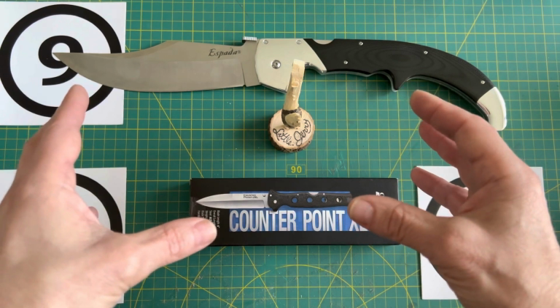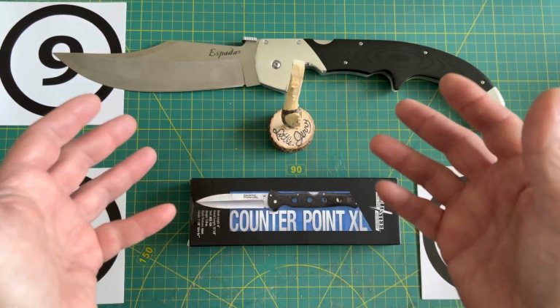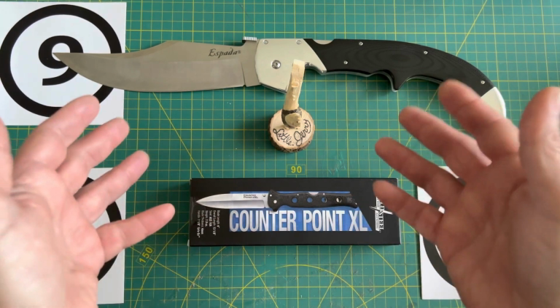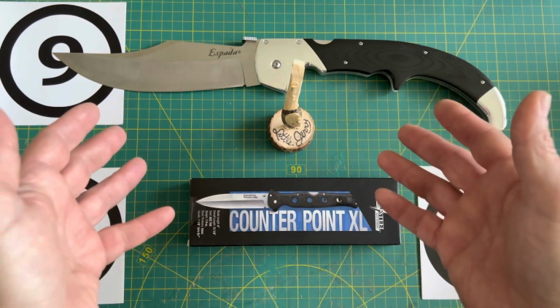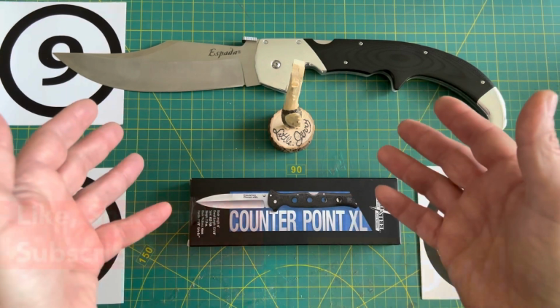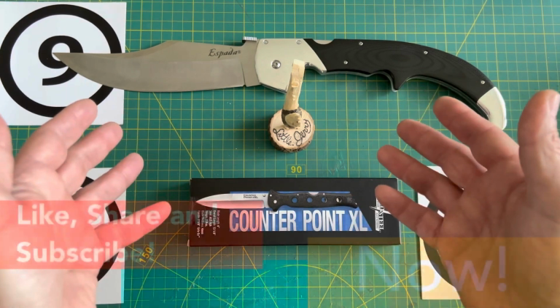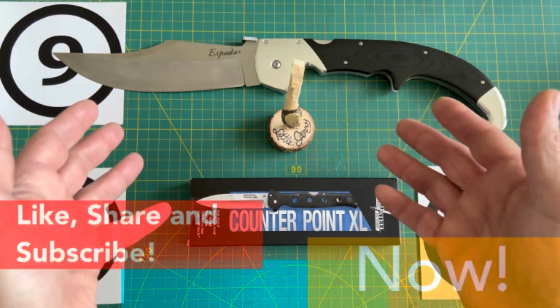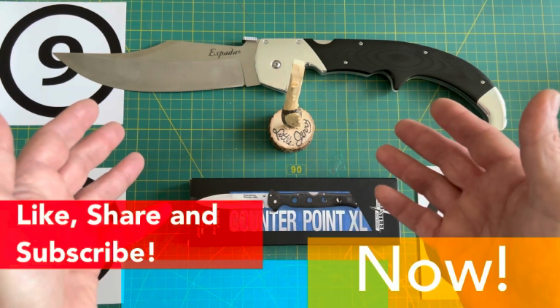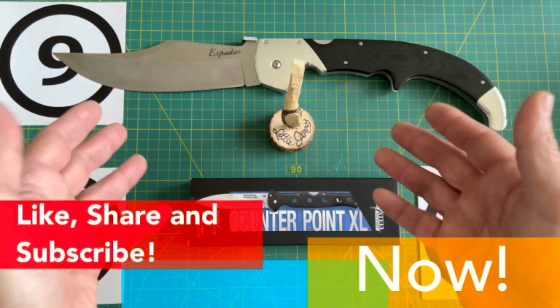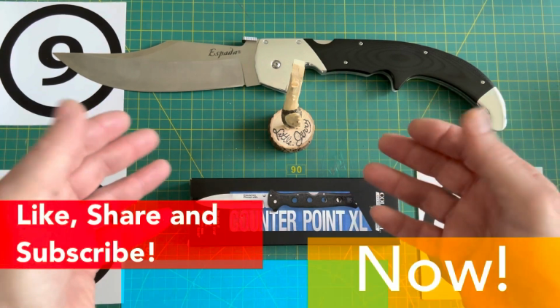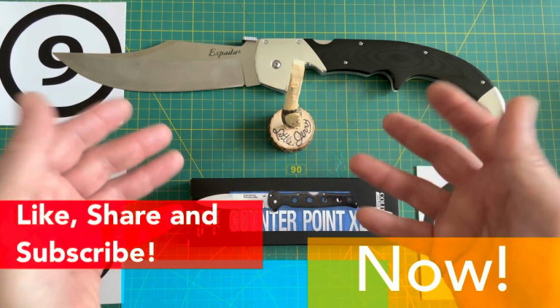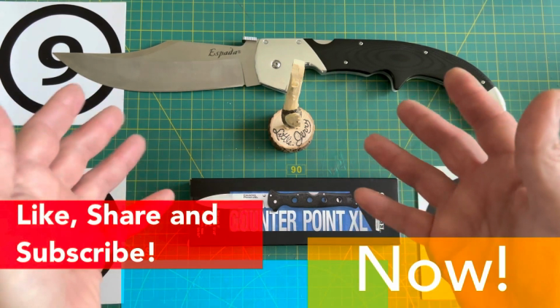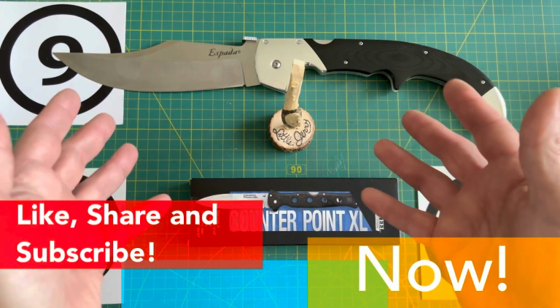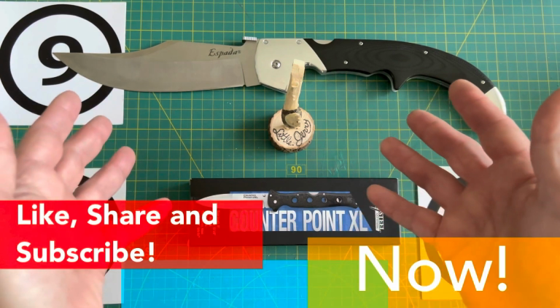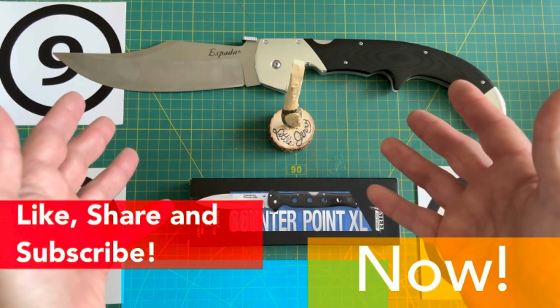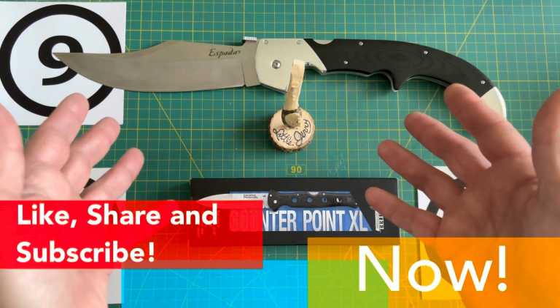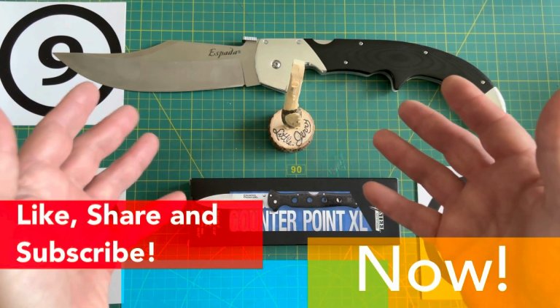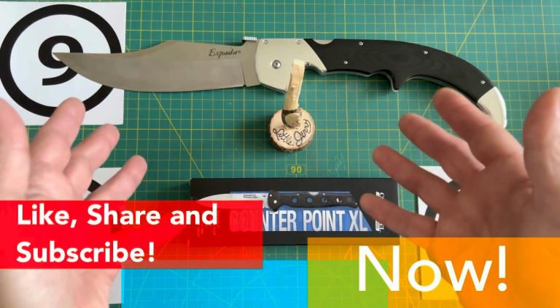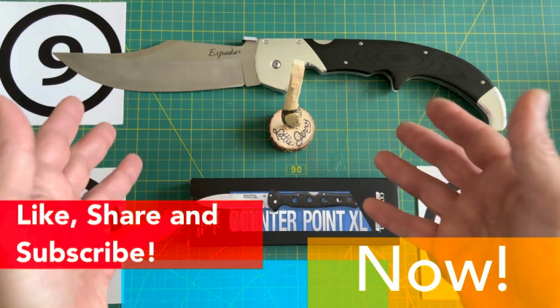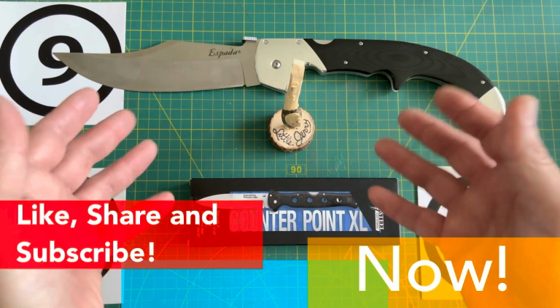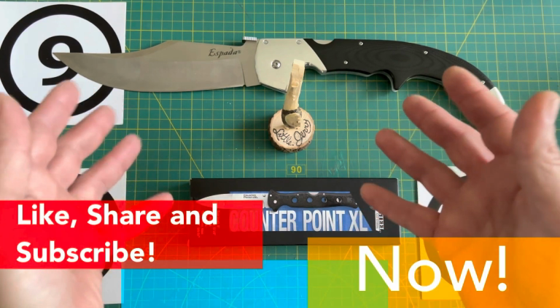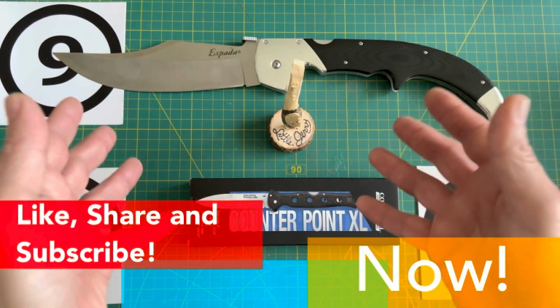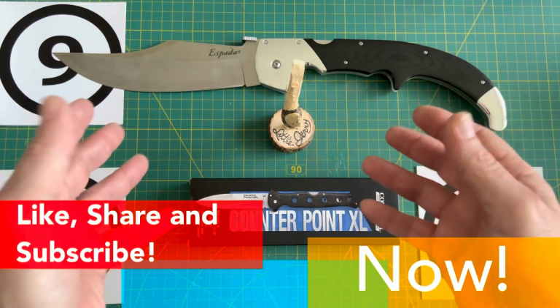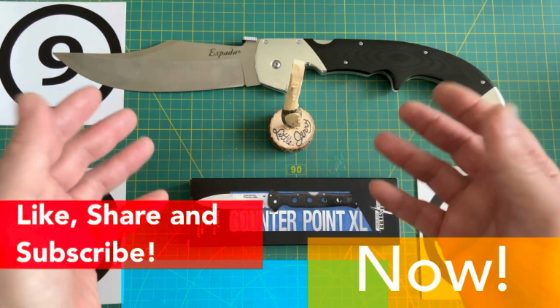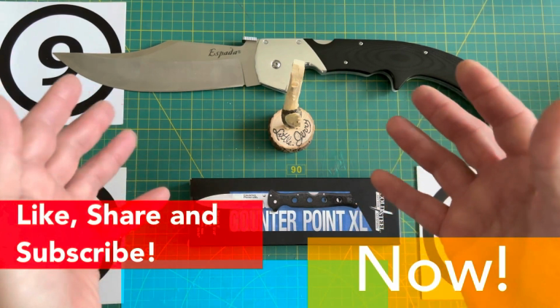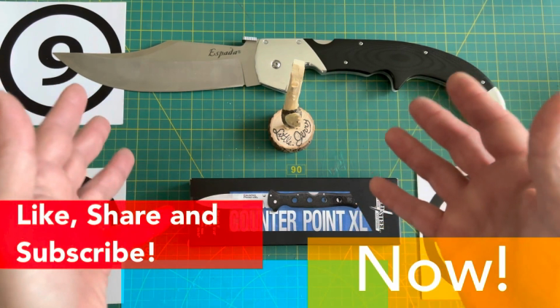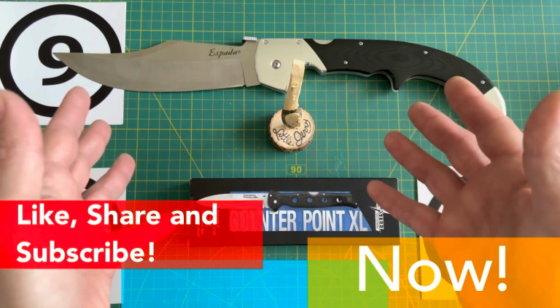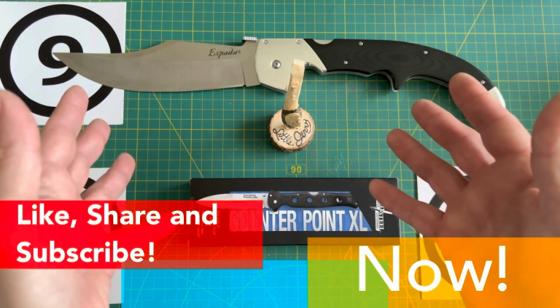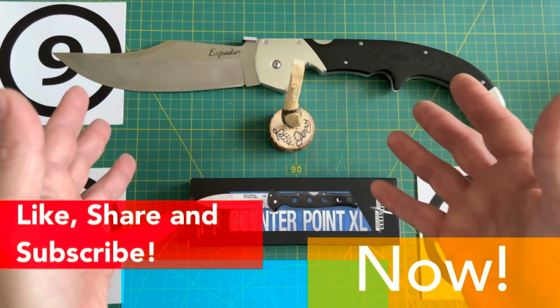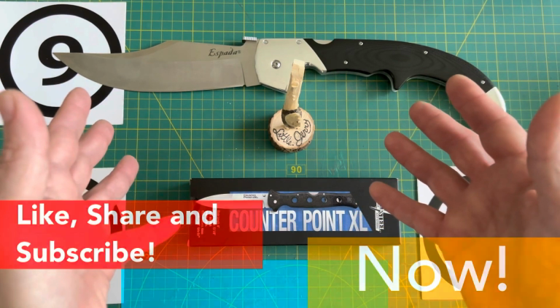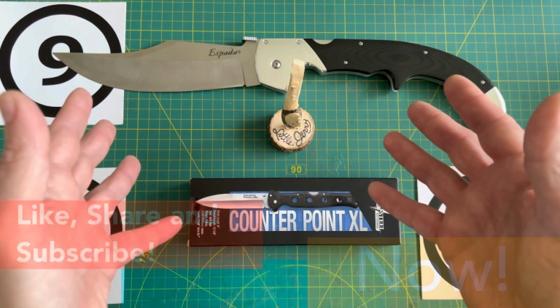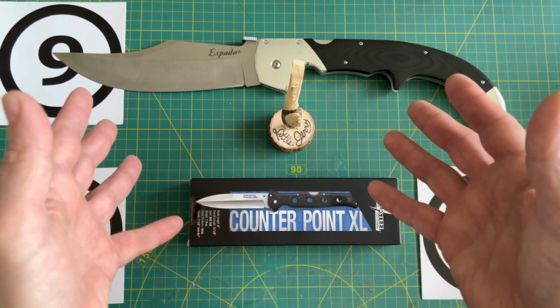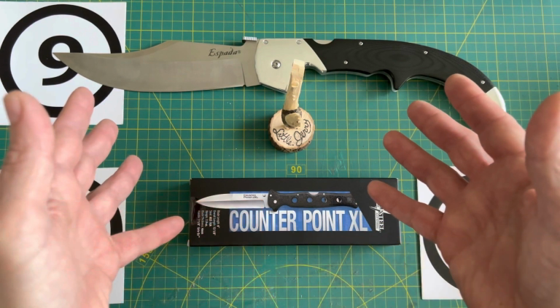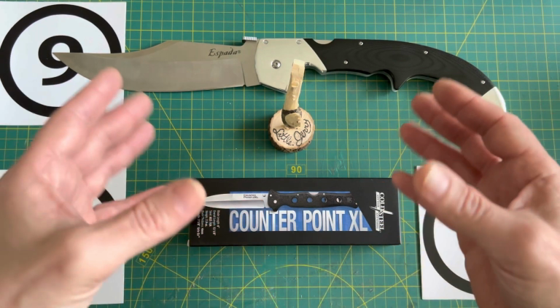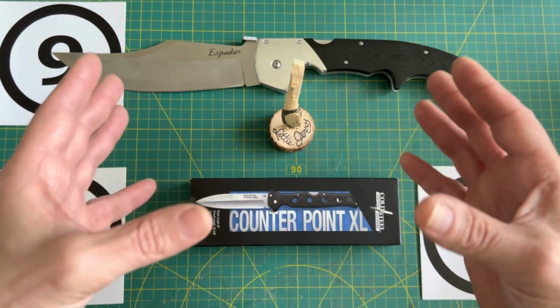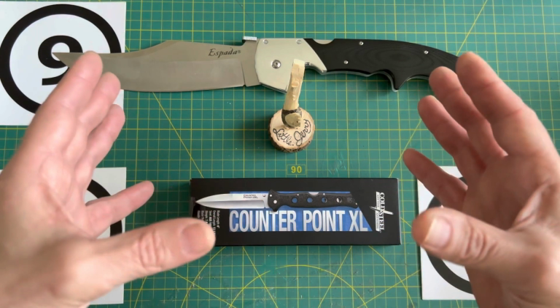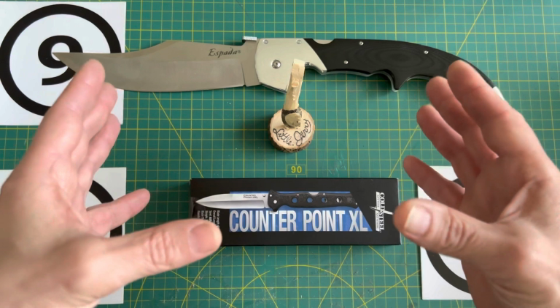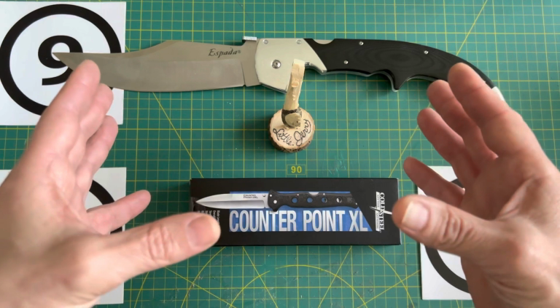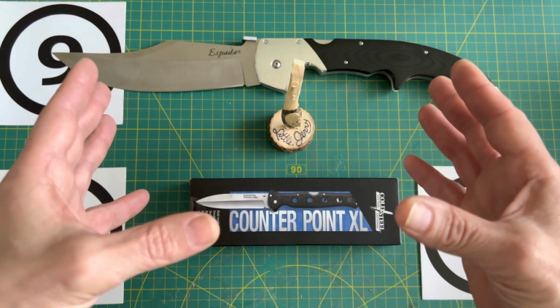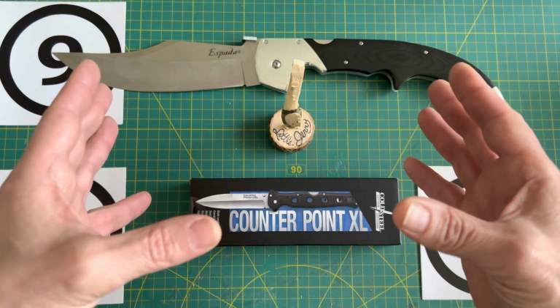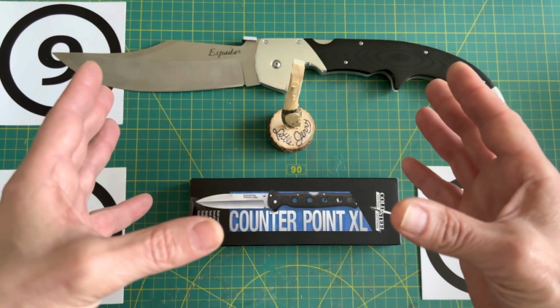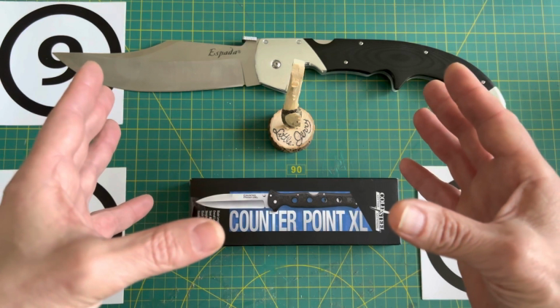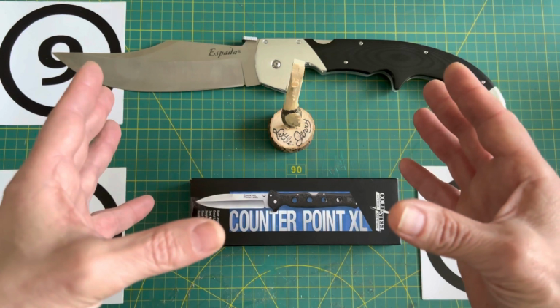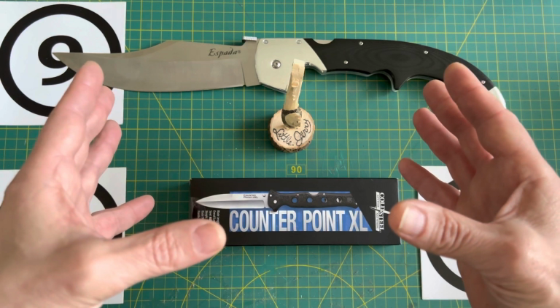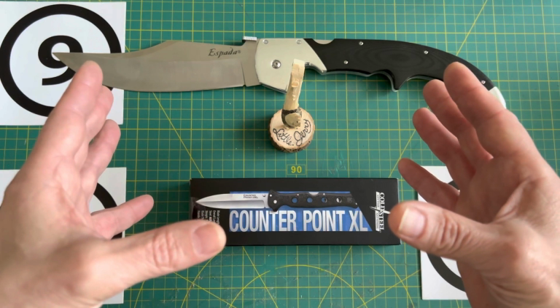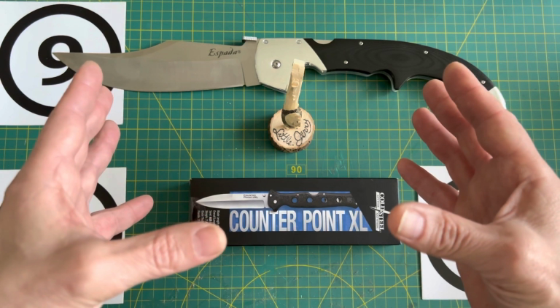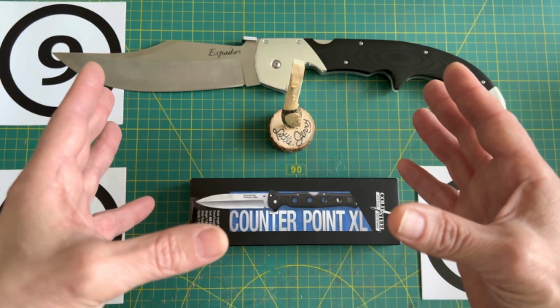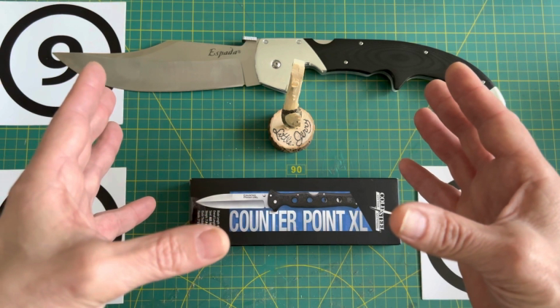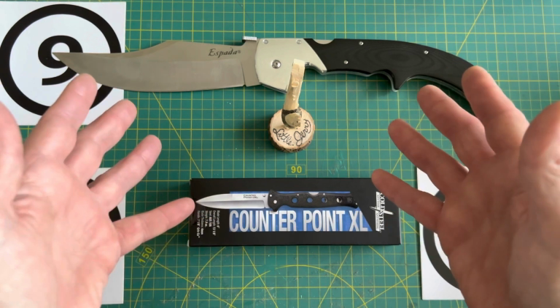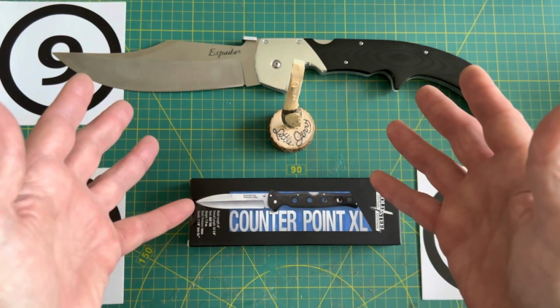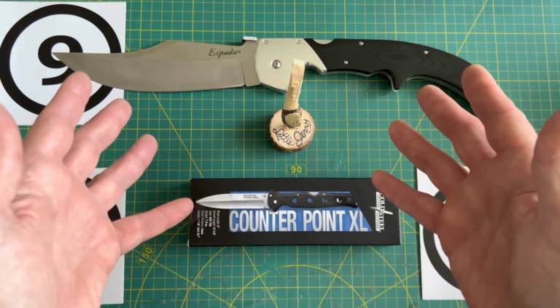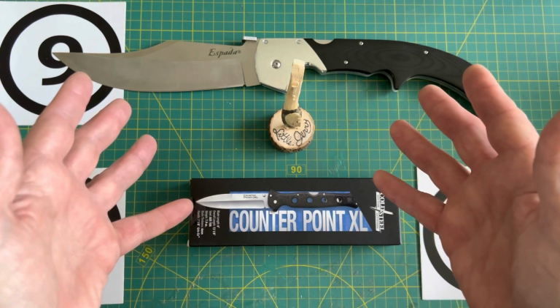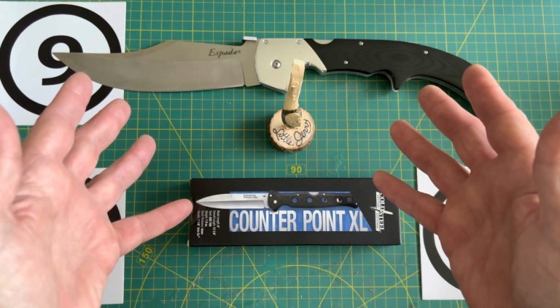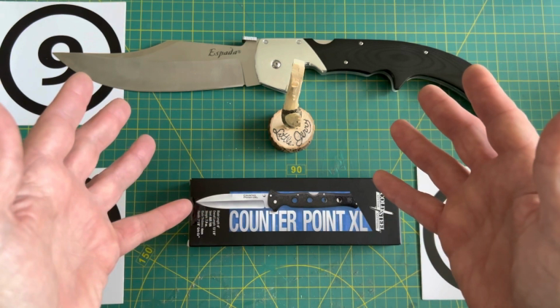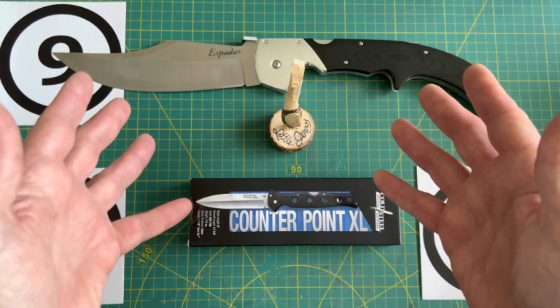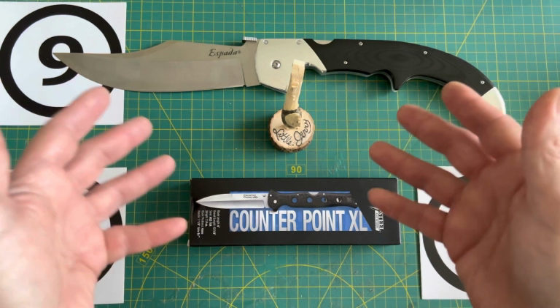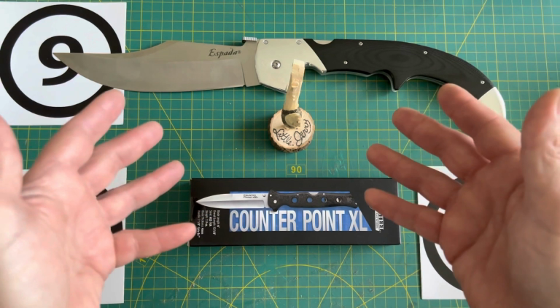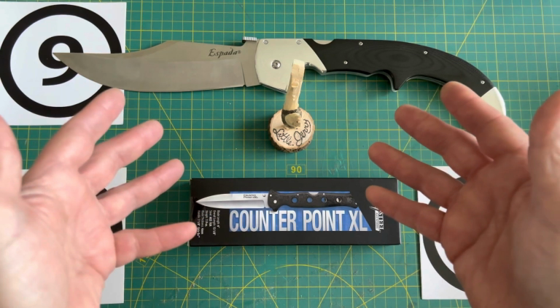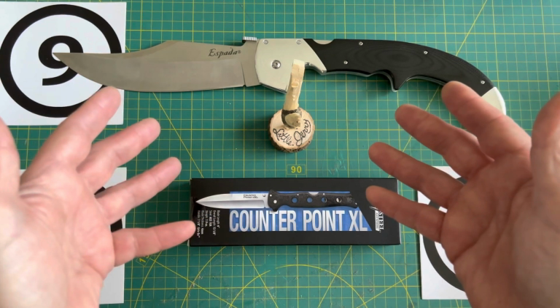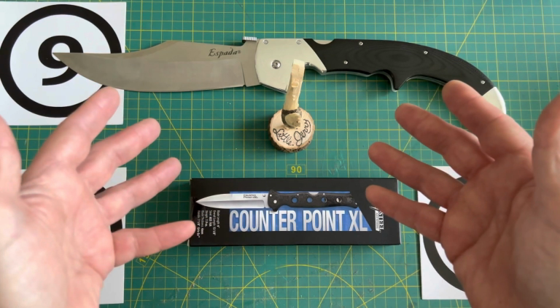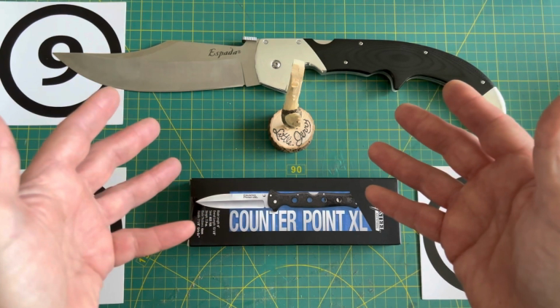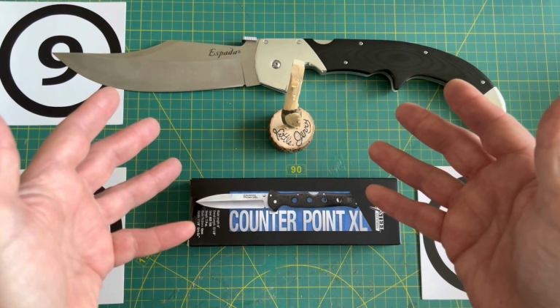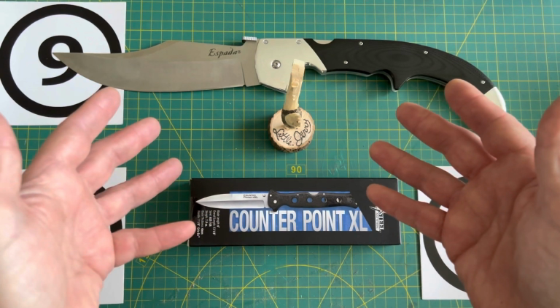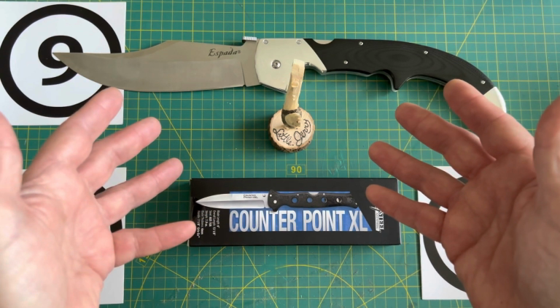Please consider liking, sharing, and subscribing — it will help this channel. Now on with the video. I can't stand intros.